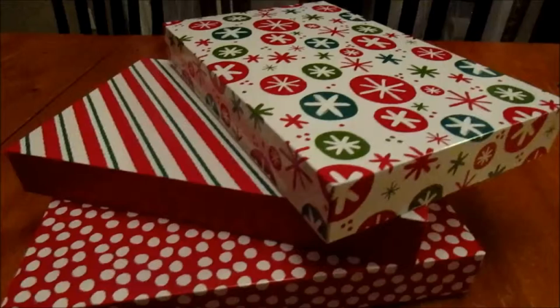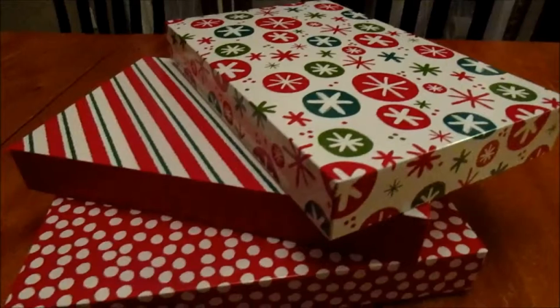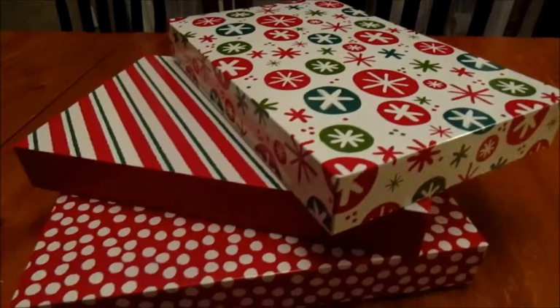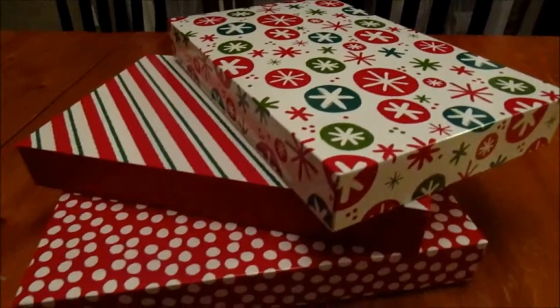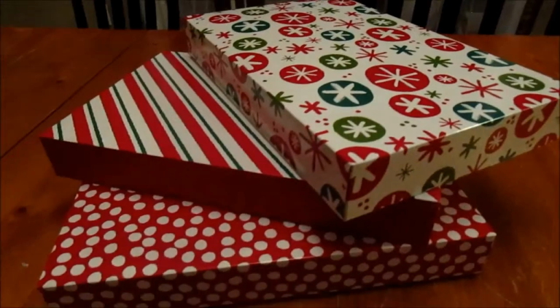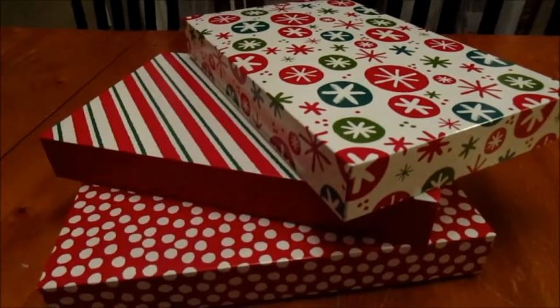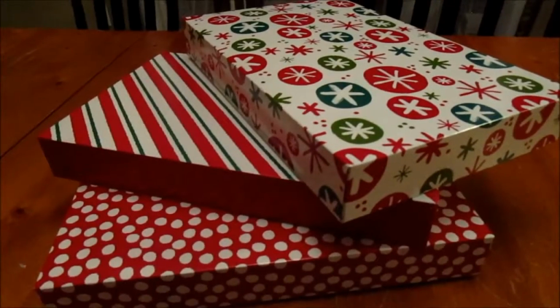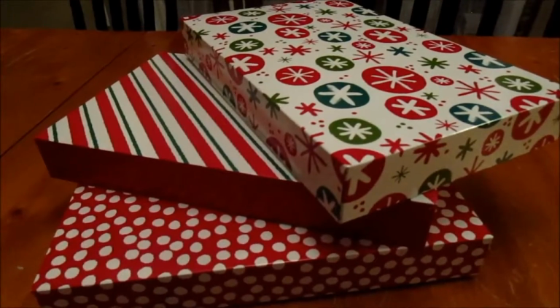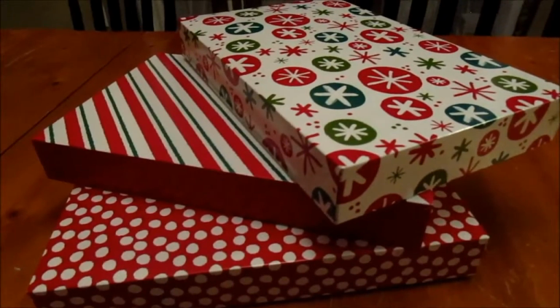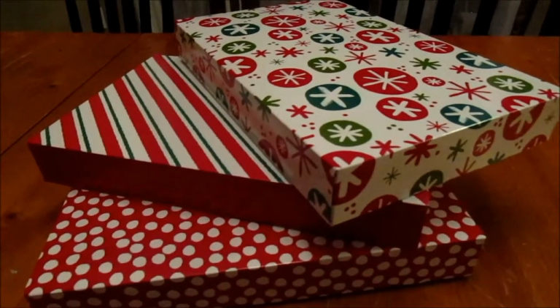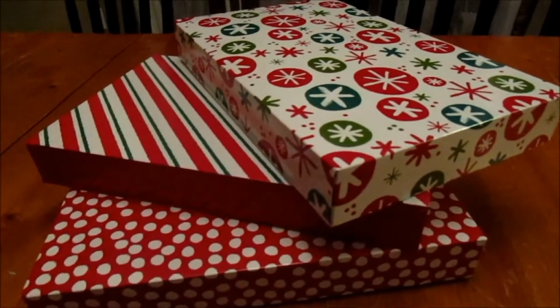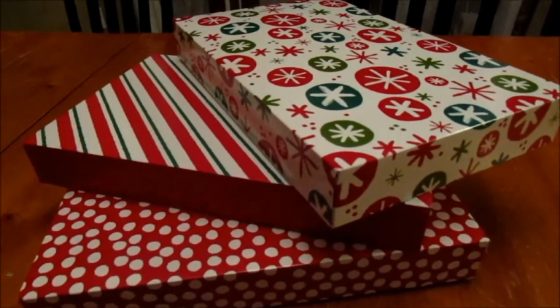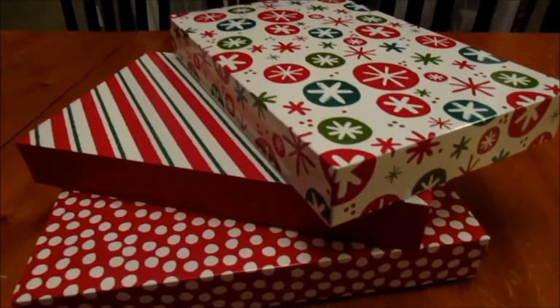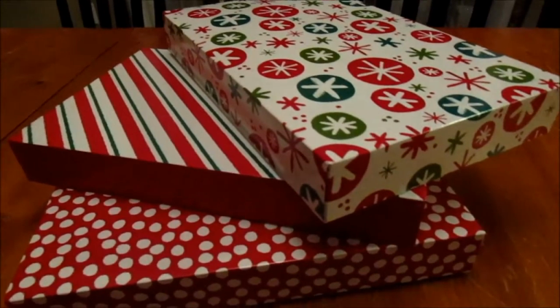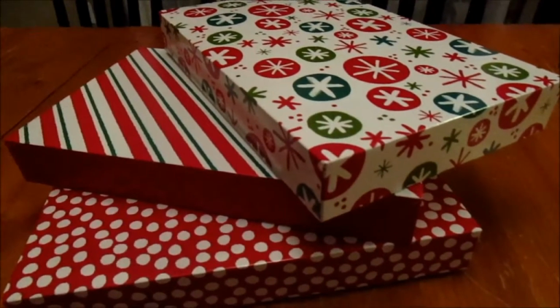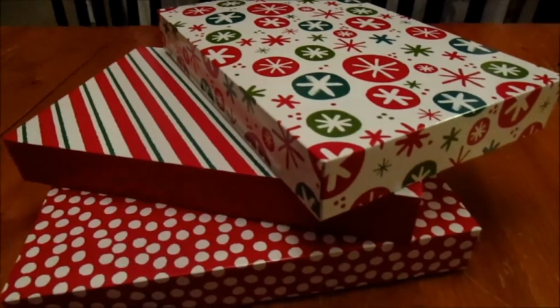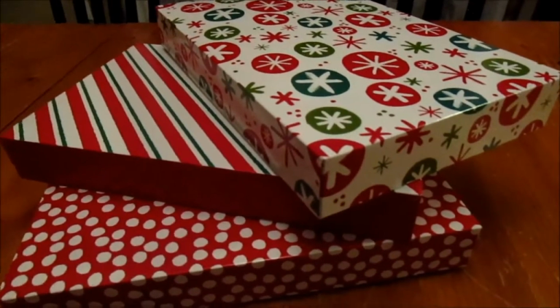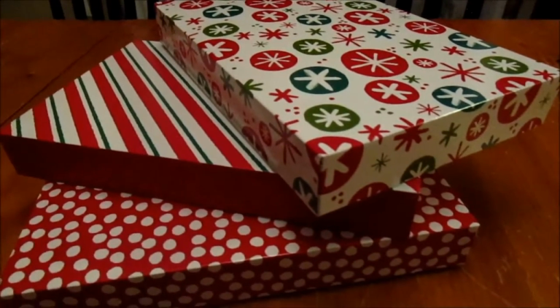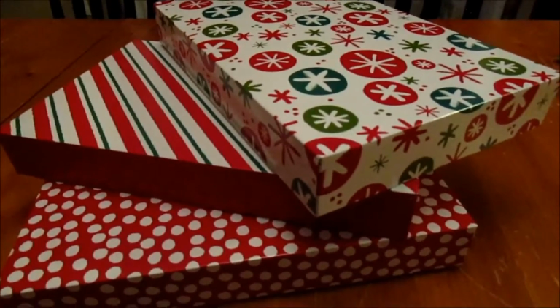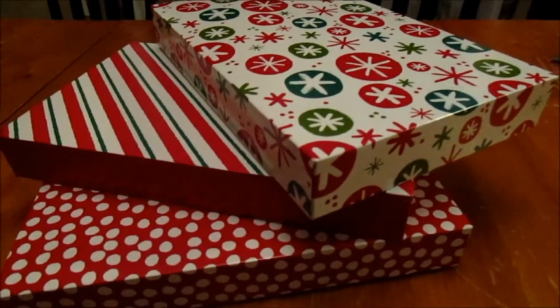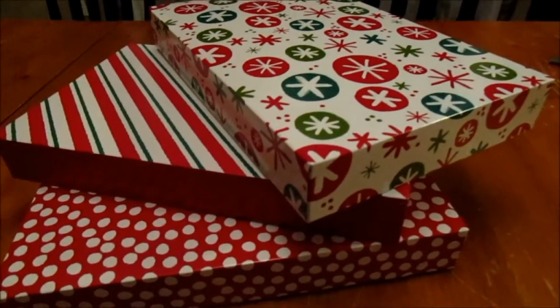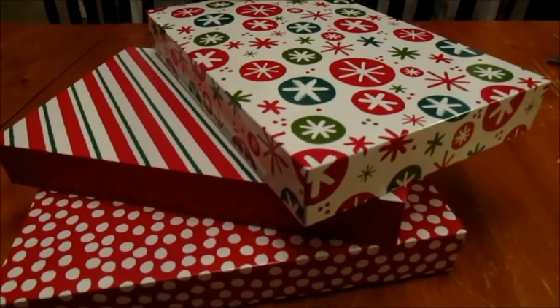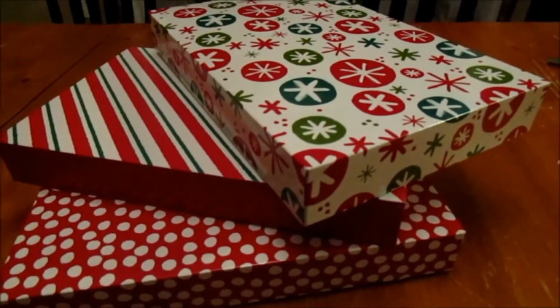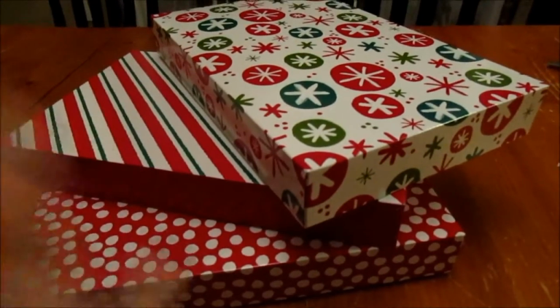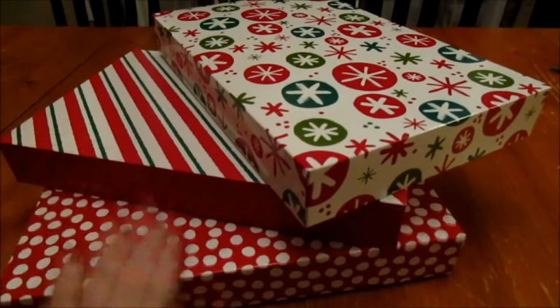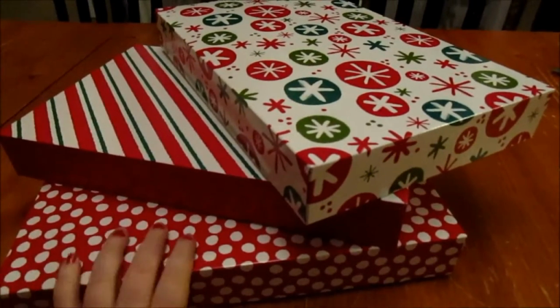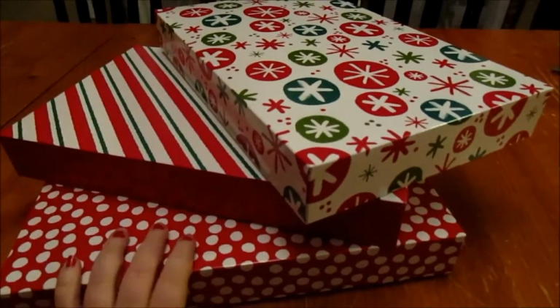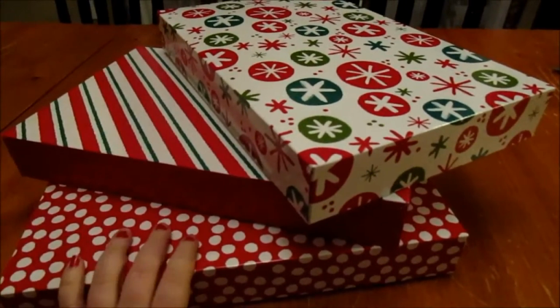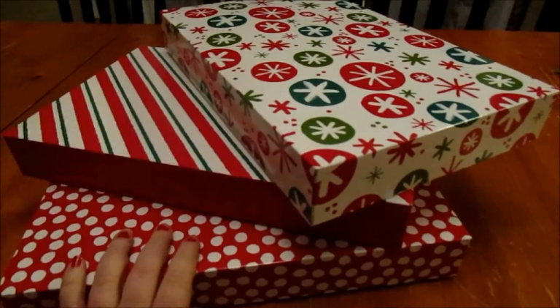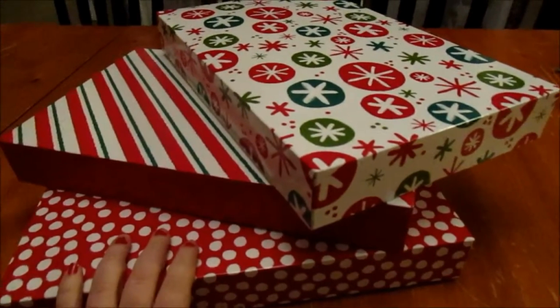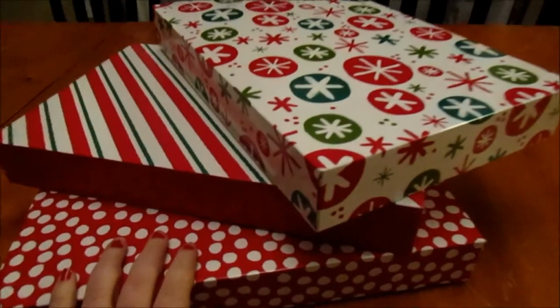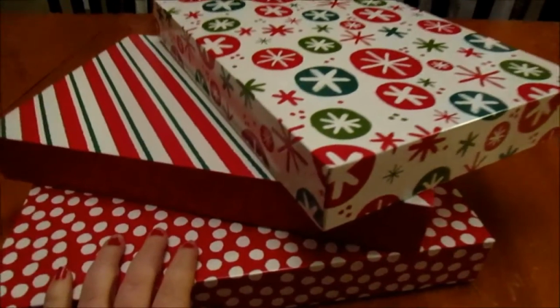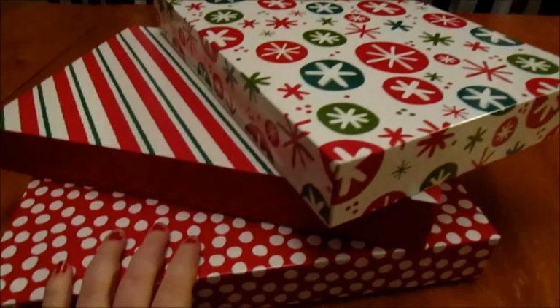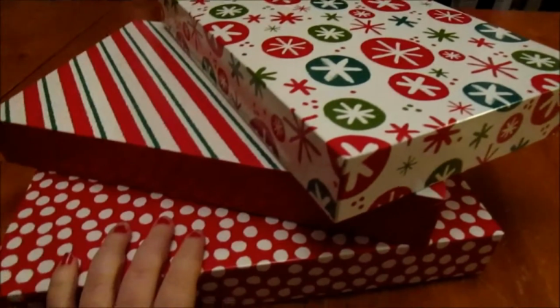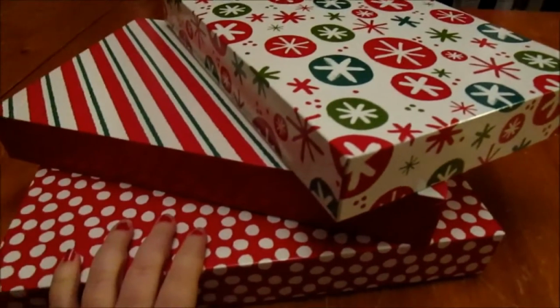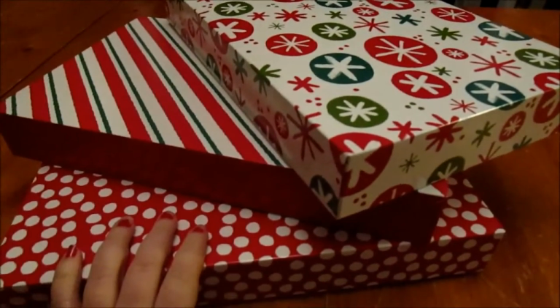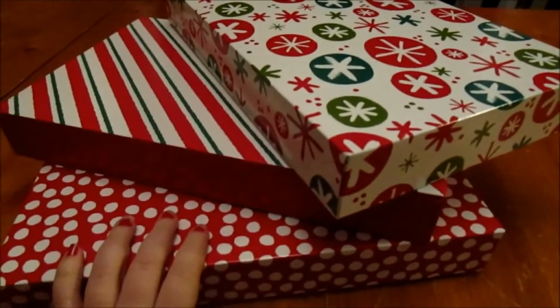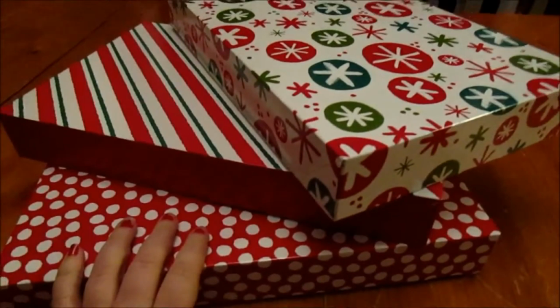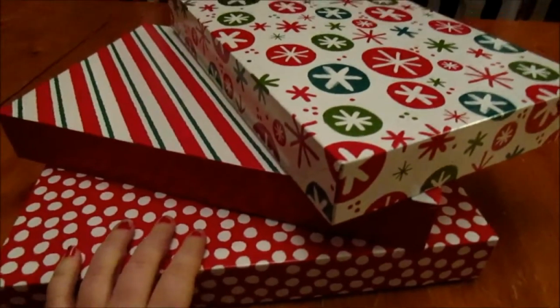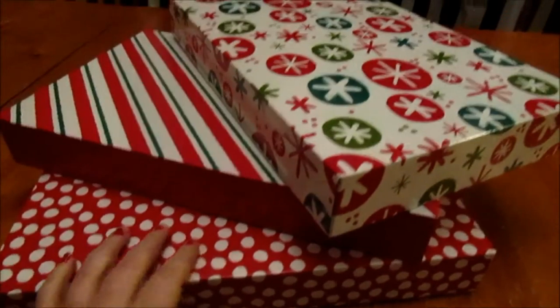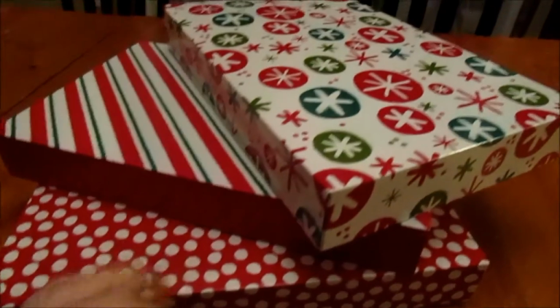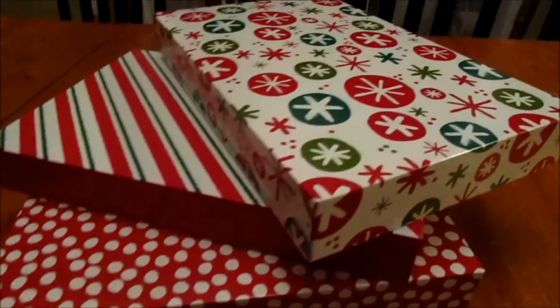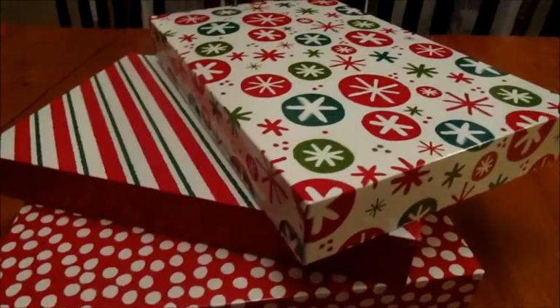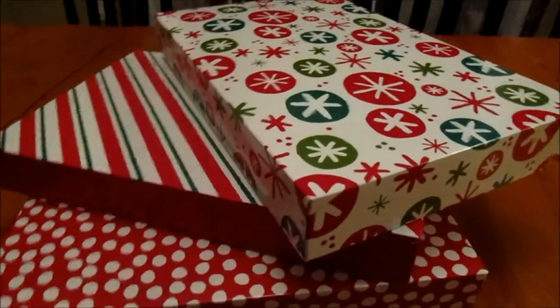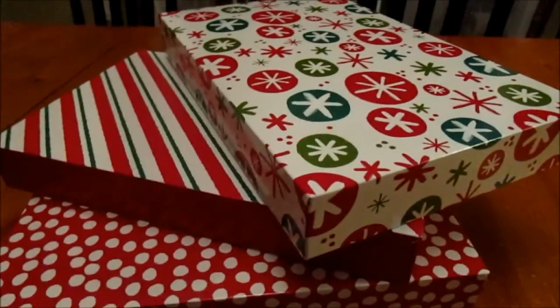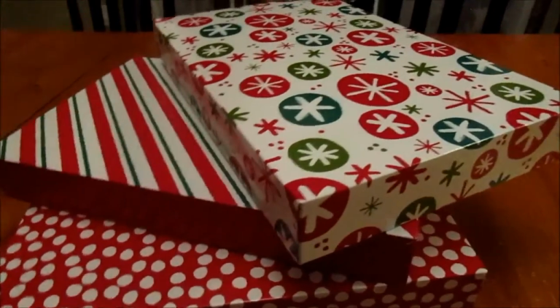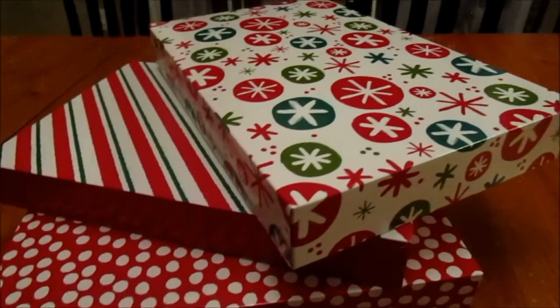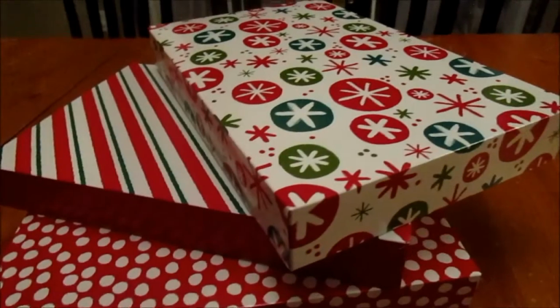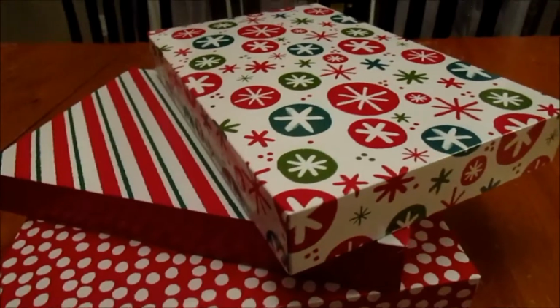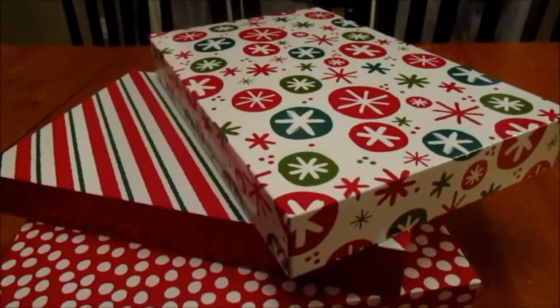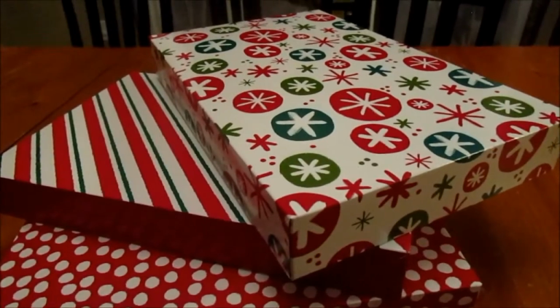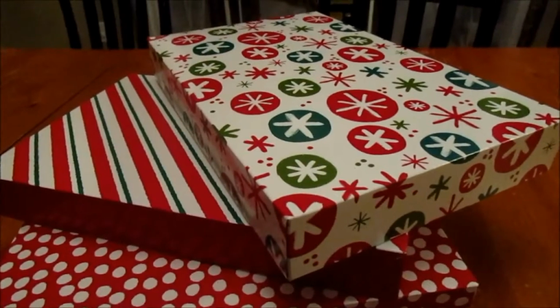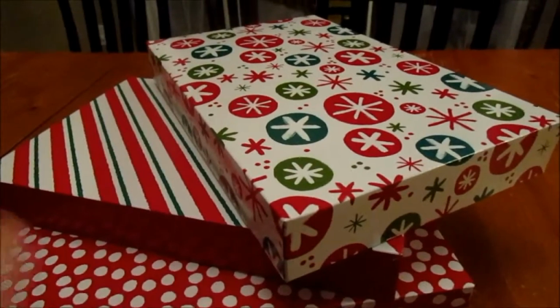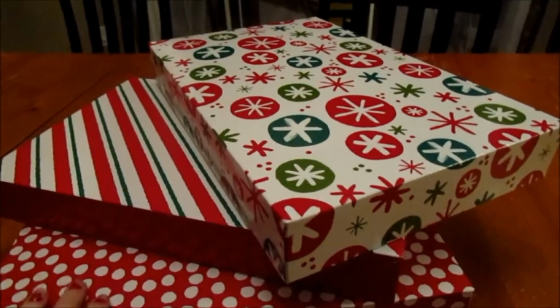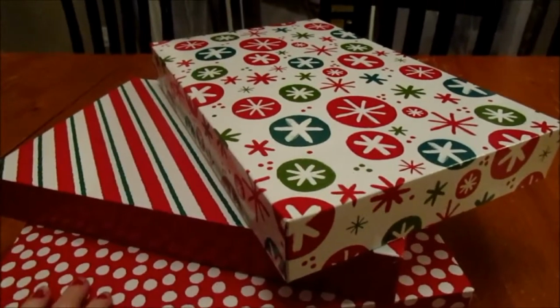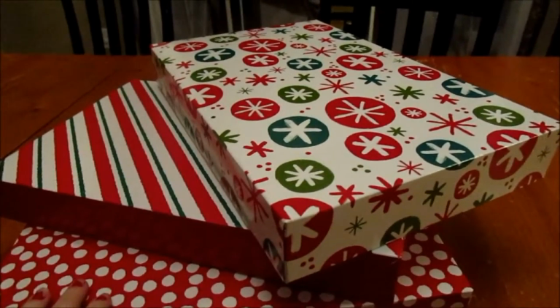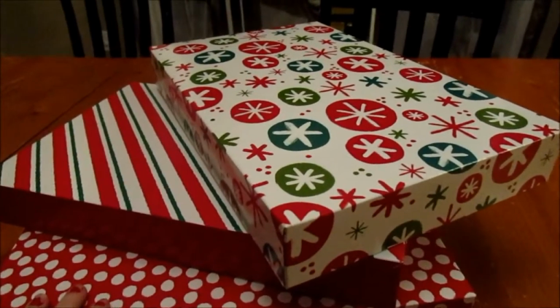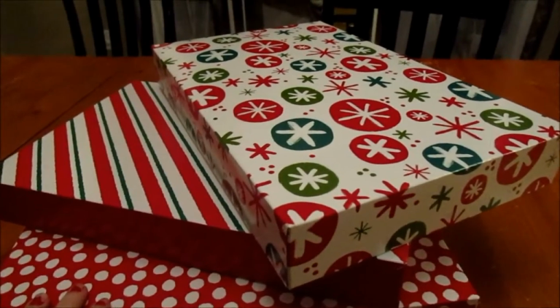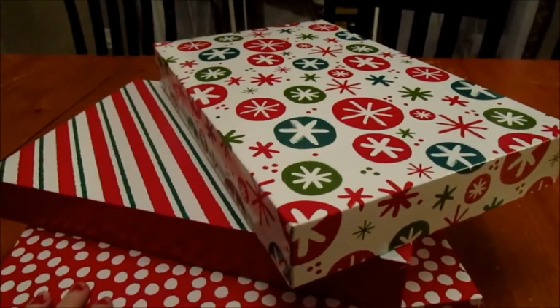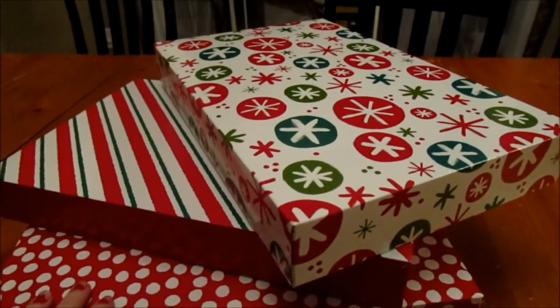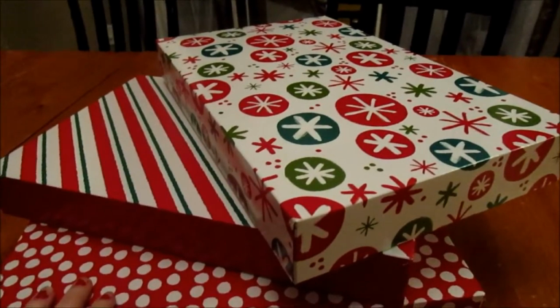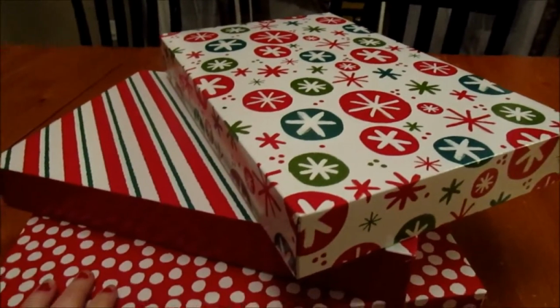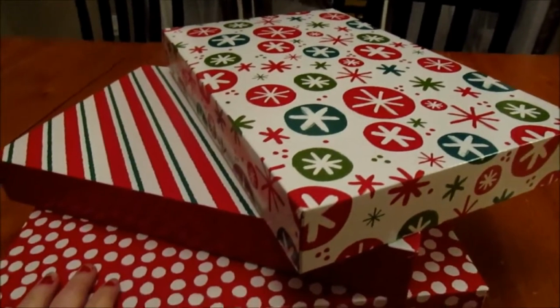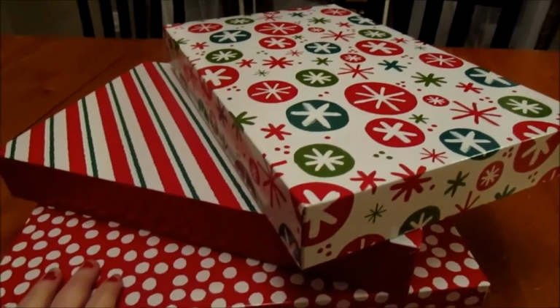Hey guys, I am here to show you how to make some Christmas Eve boxes and what I got for Mason, Aiden, and Lily.